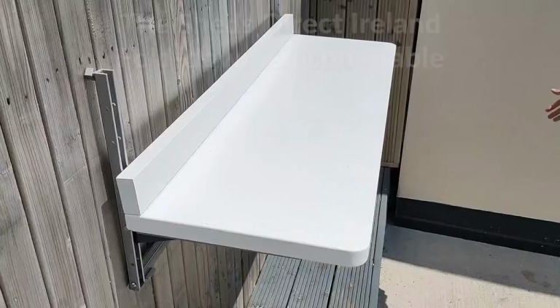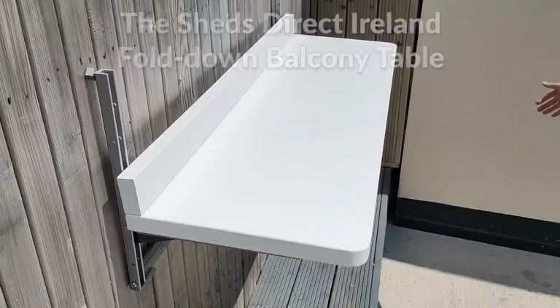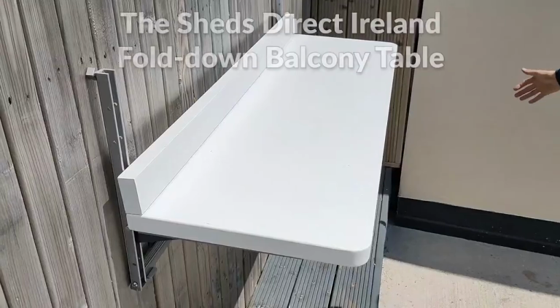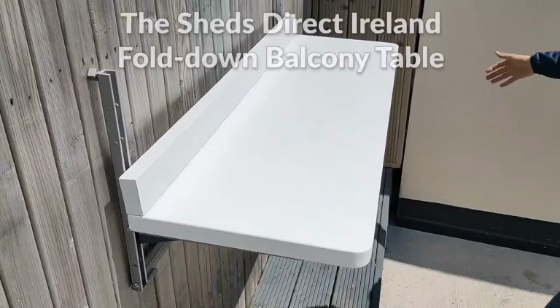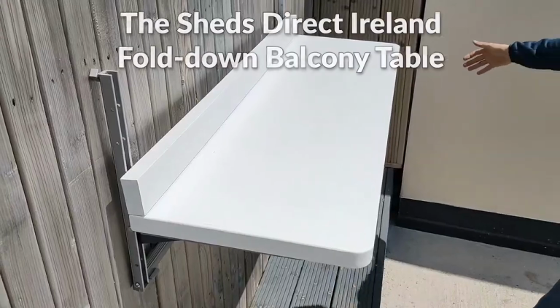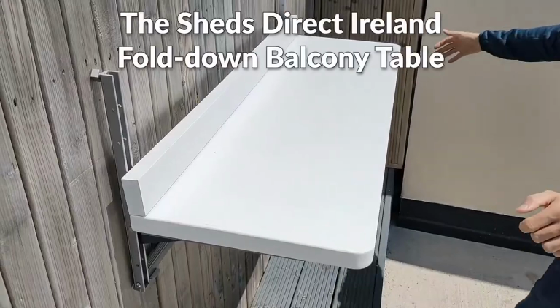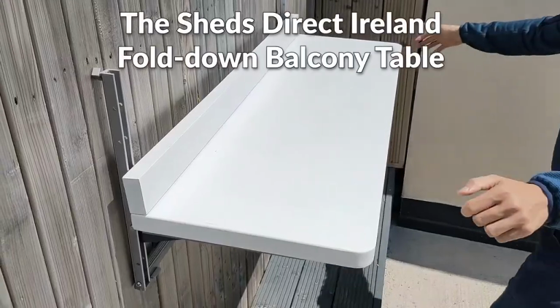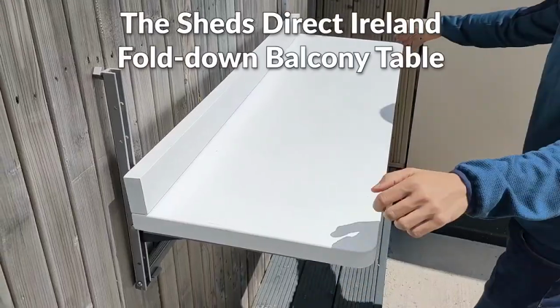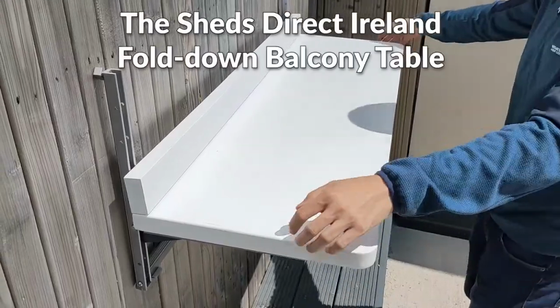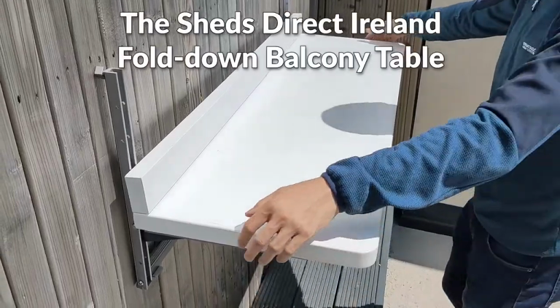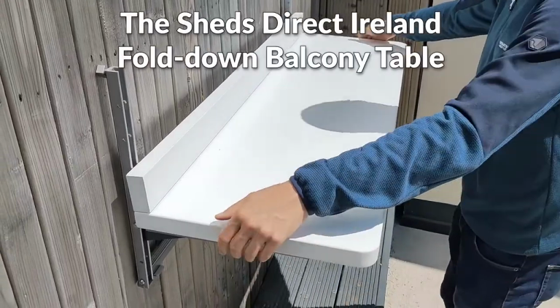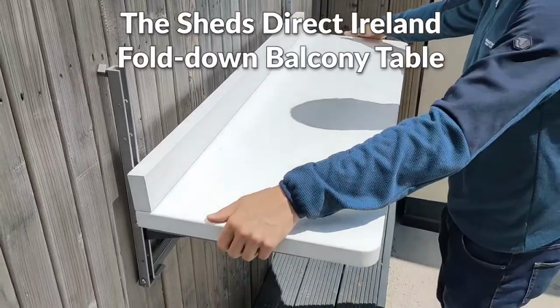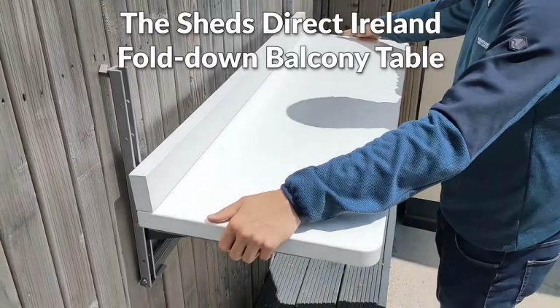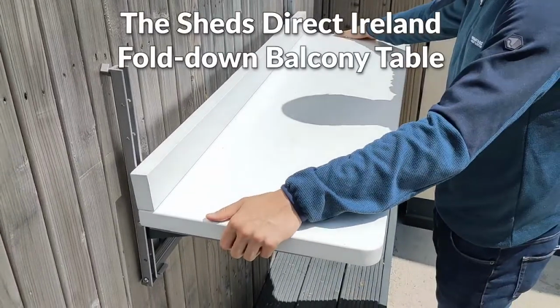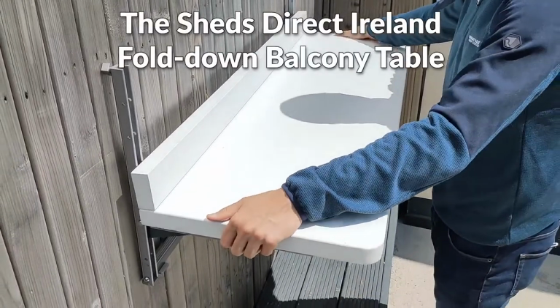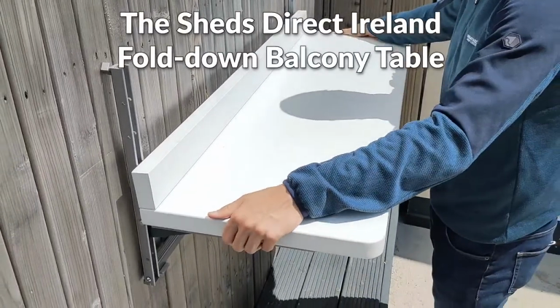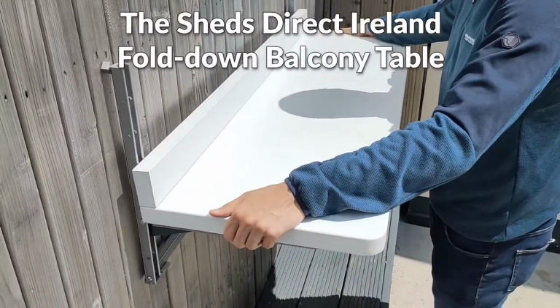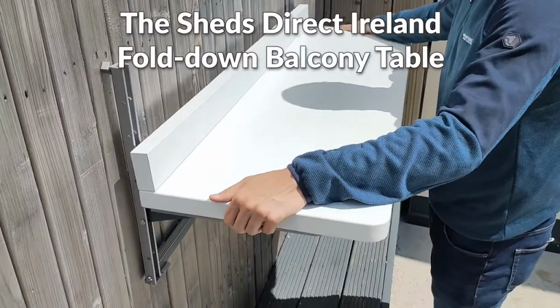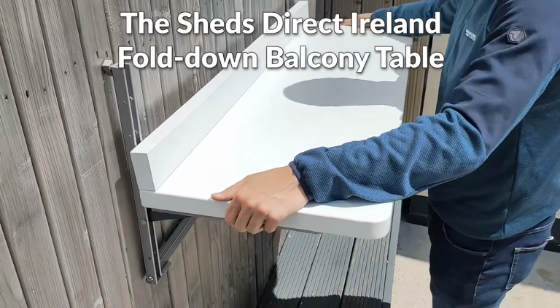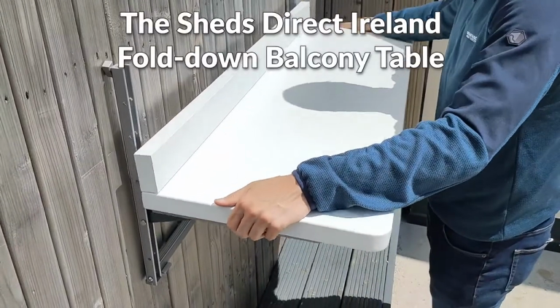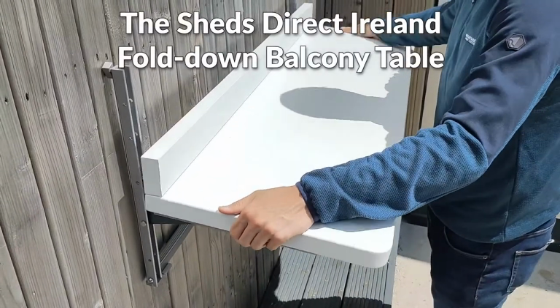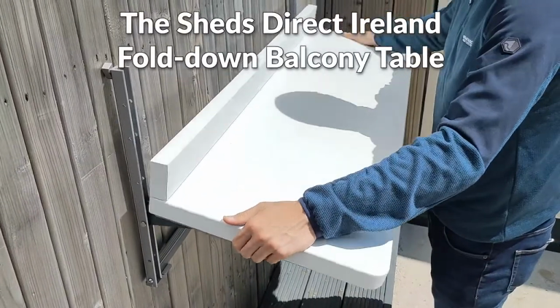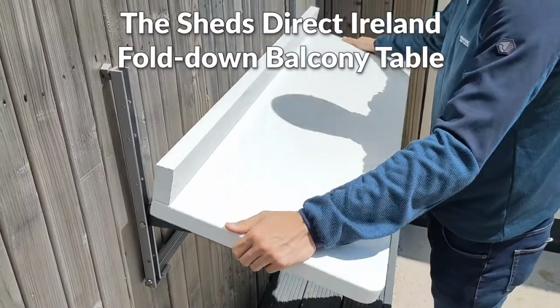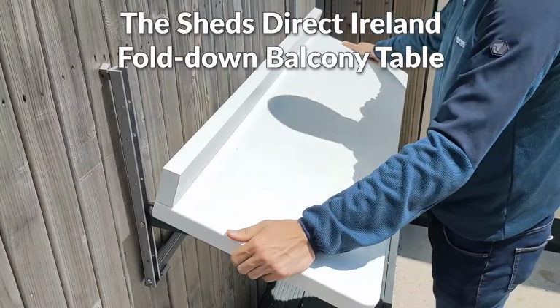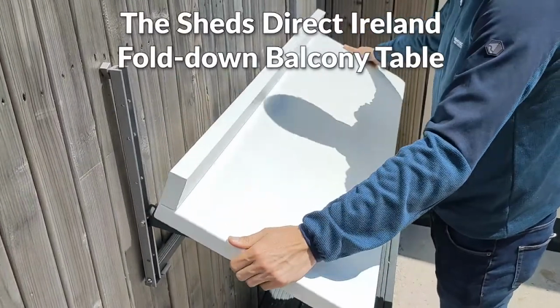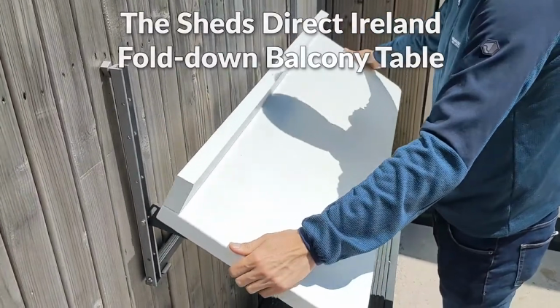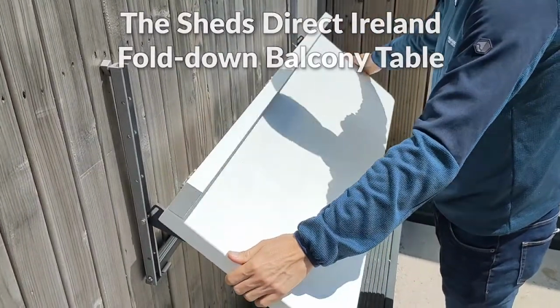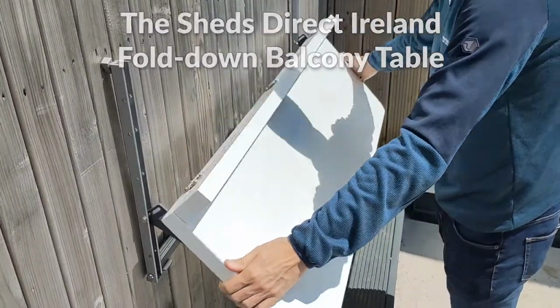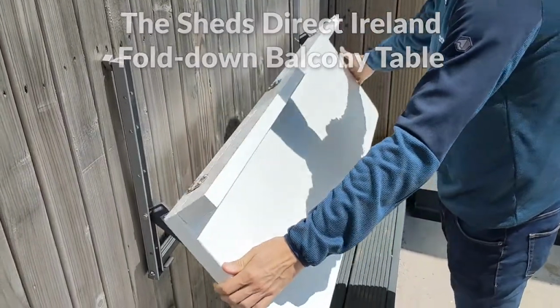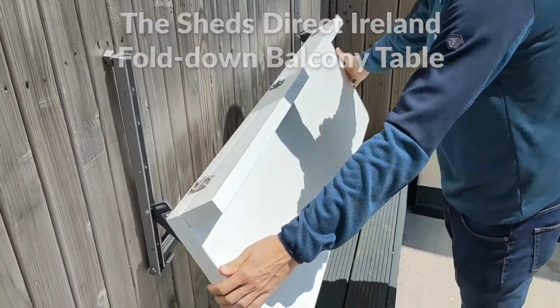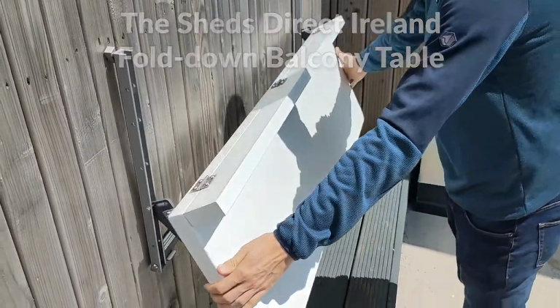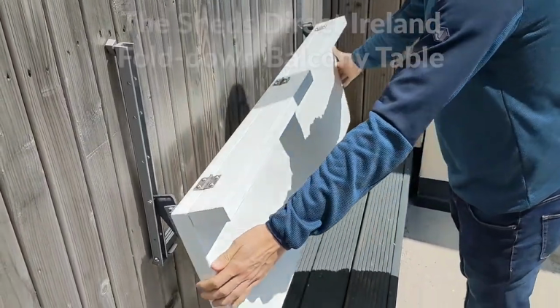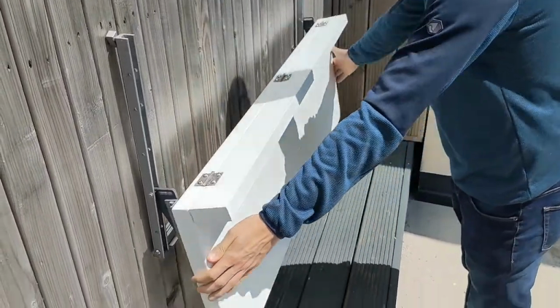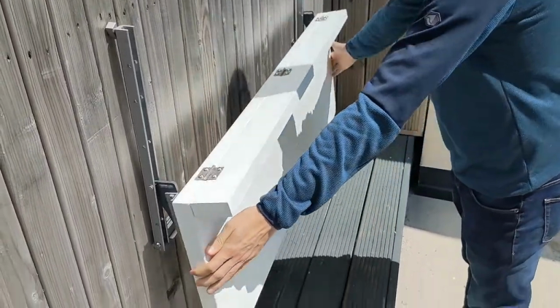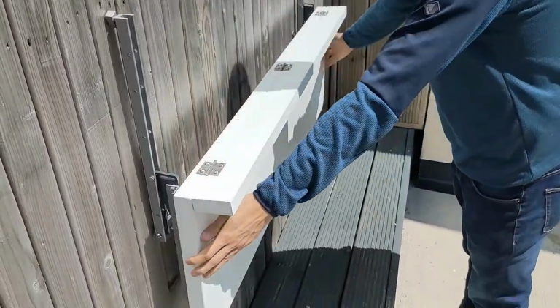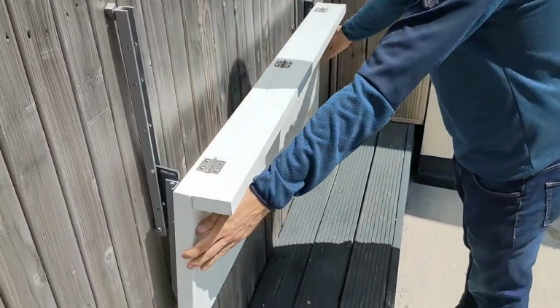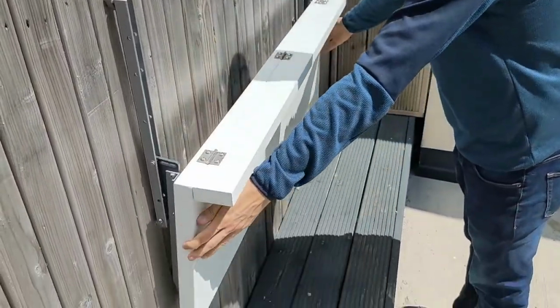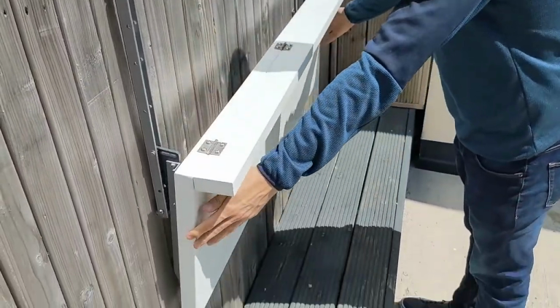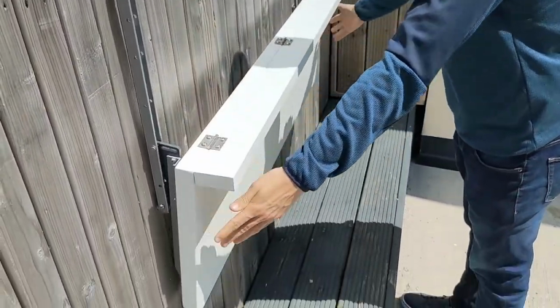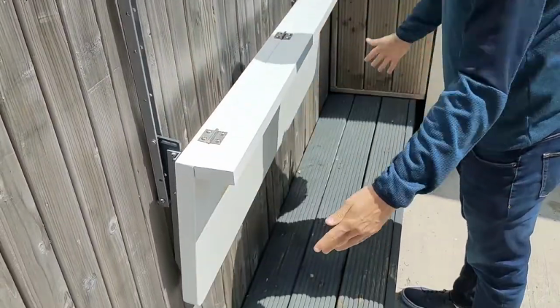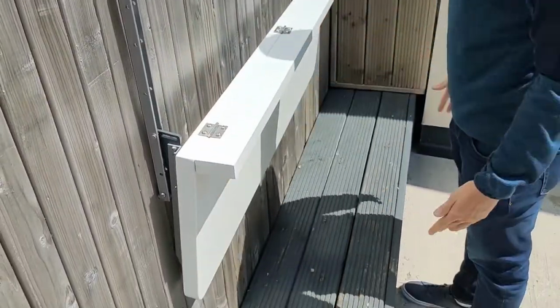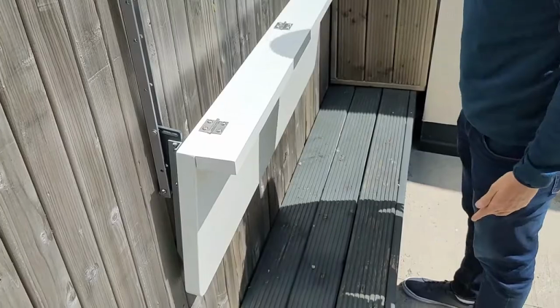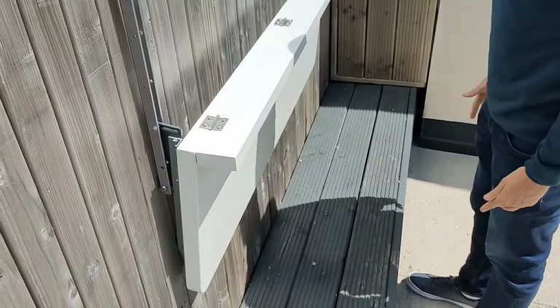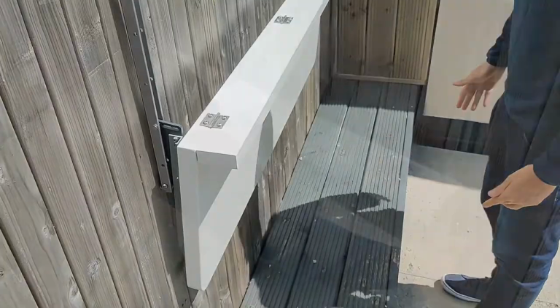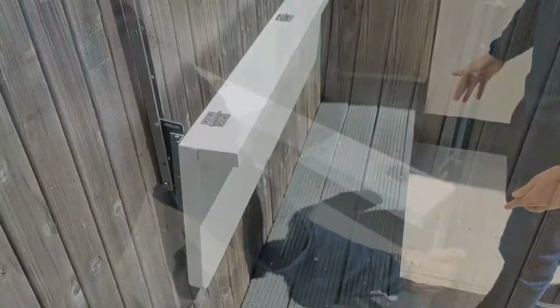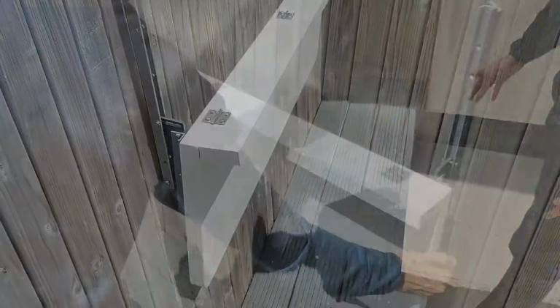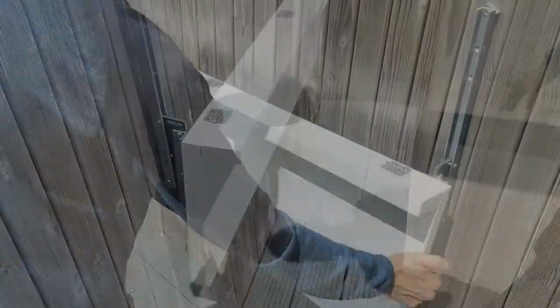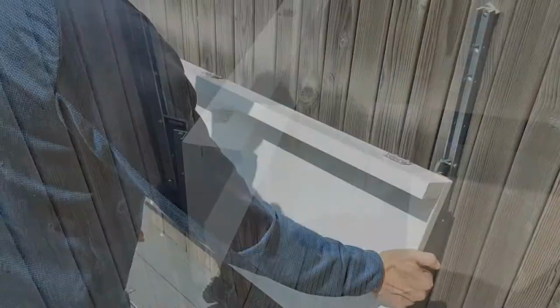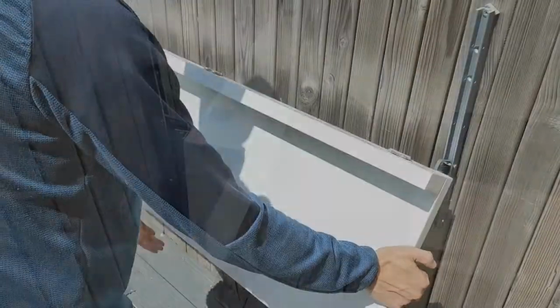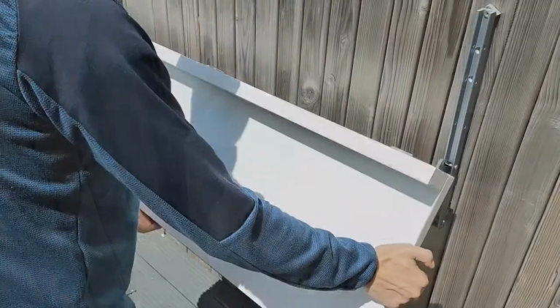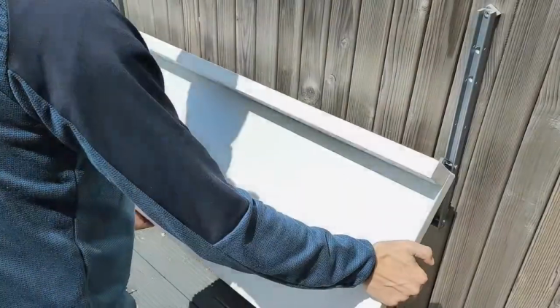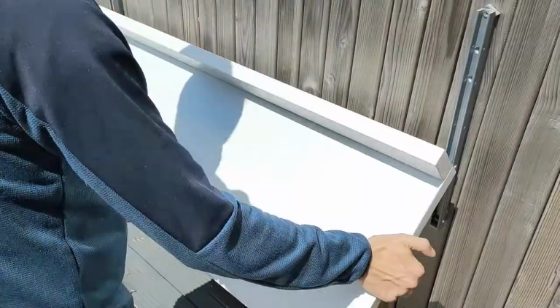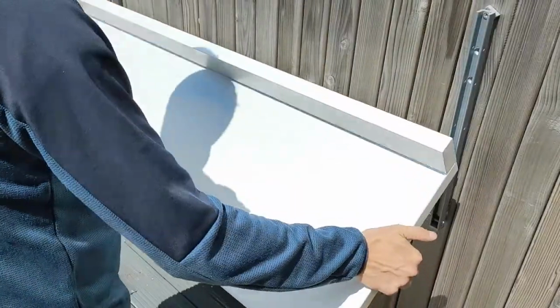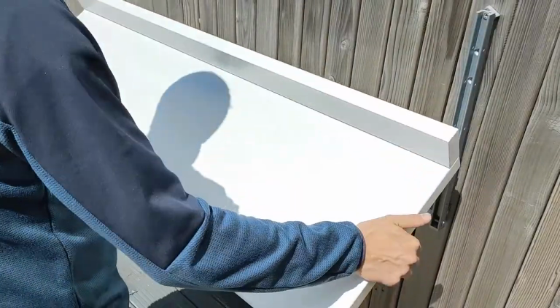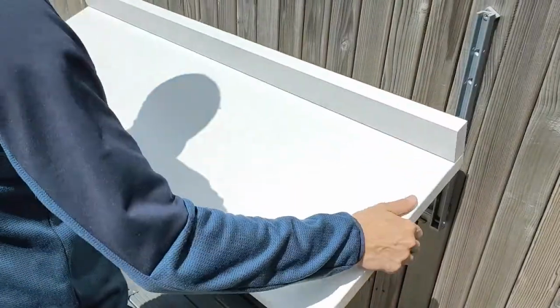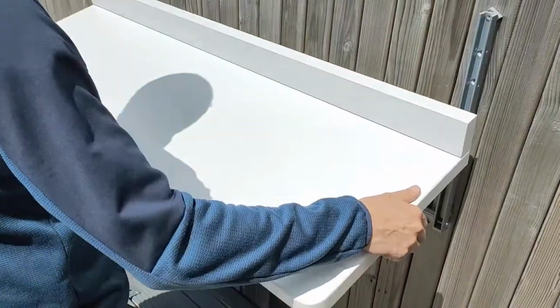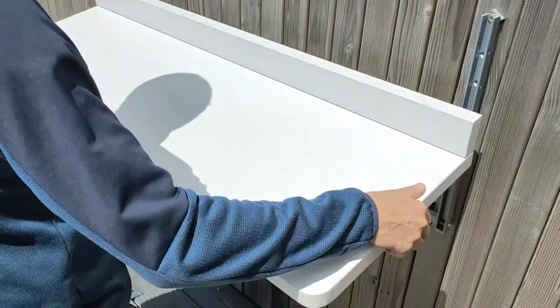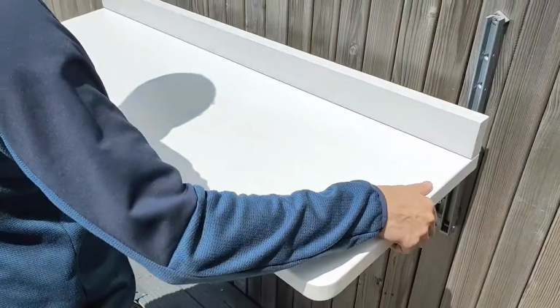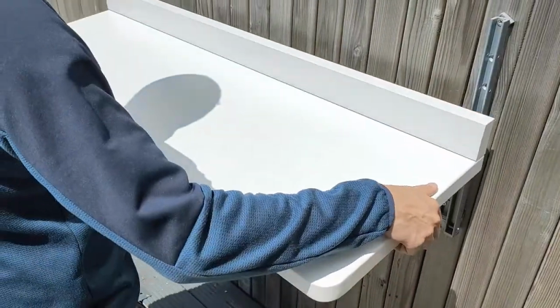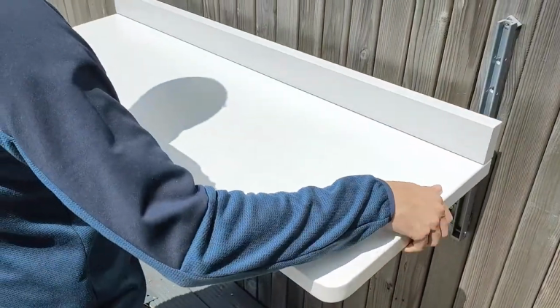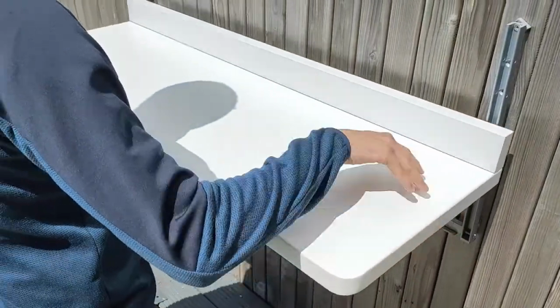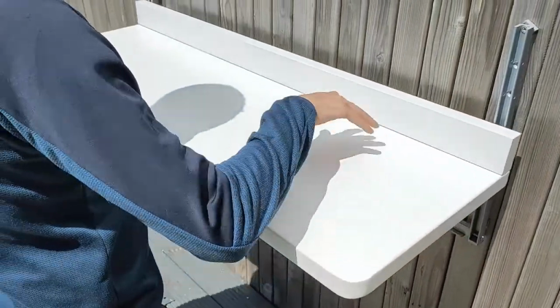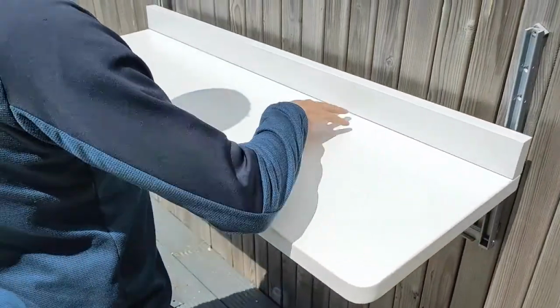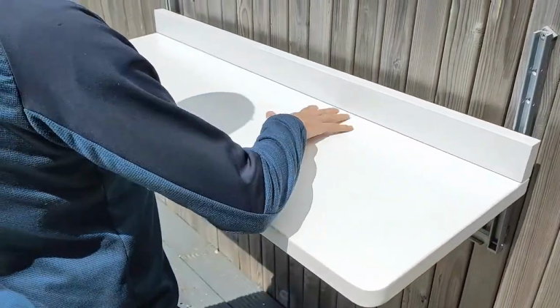The Sheds Direct Ireland's Balcony Table could not be simpler to use. It folds down and up at the flick of a wrist.